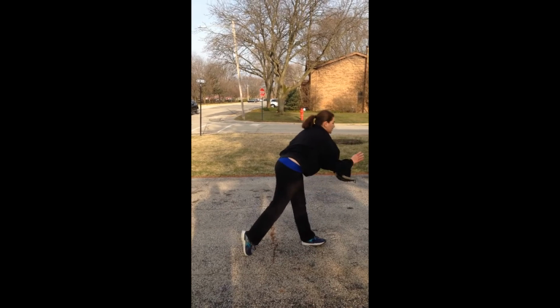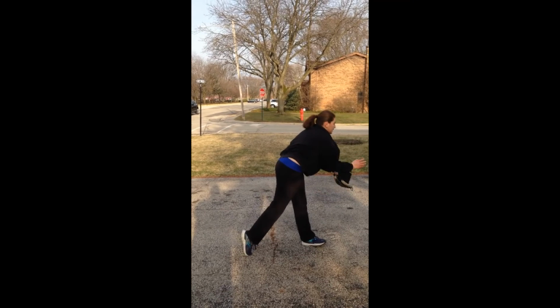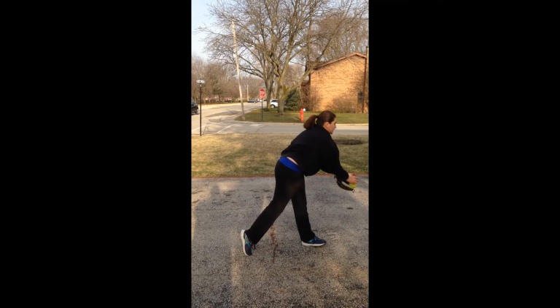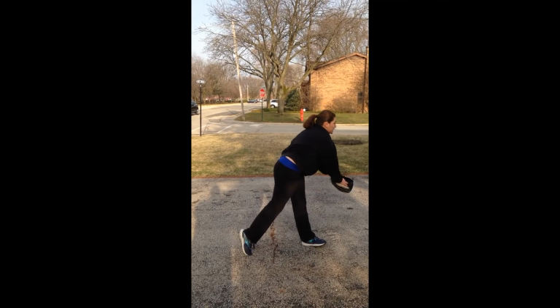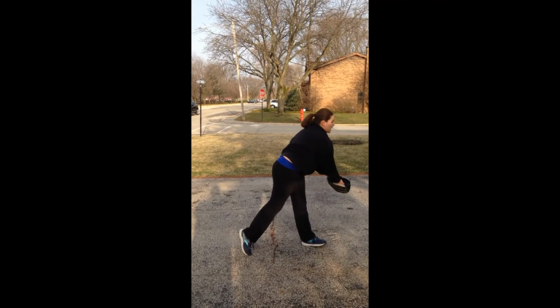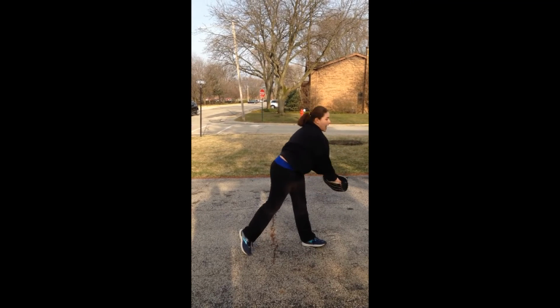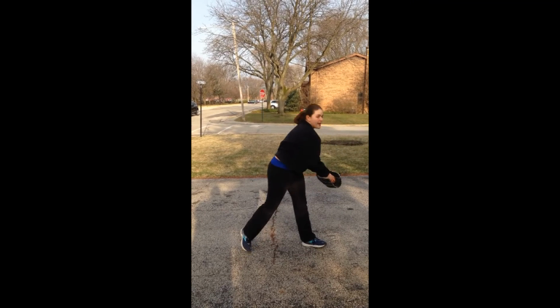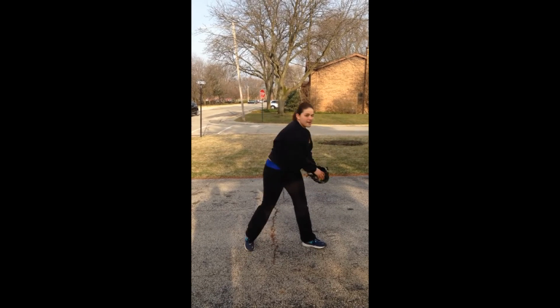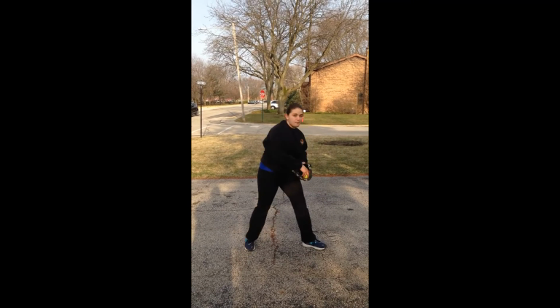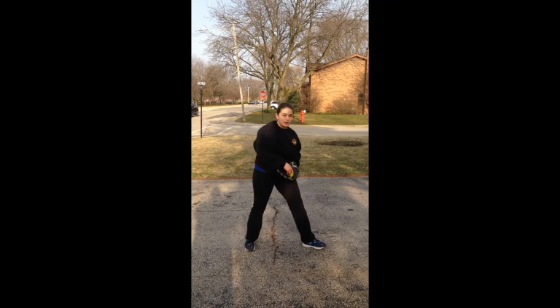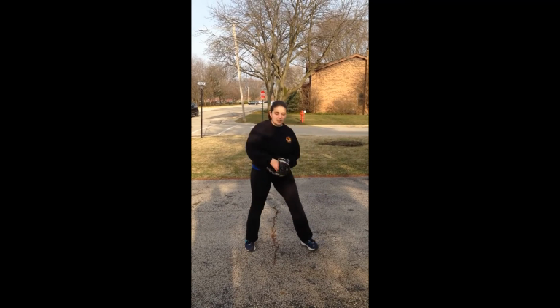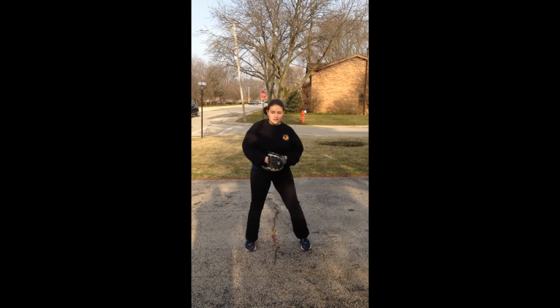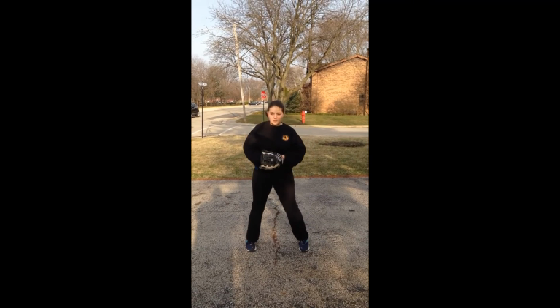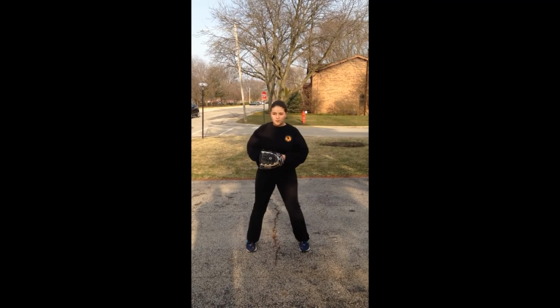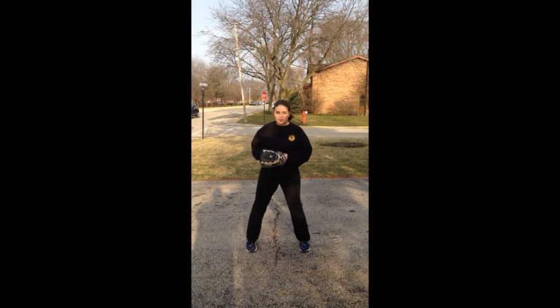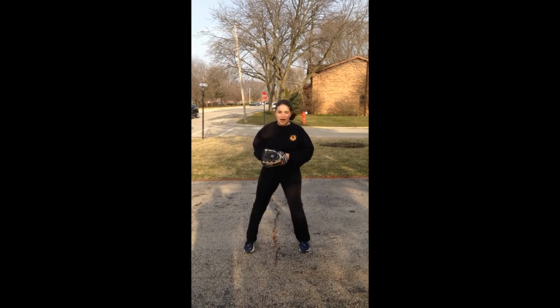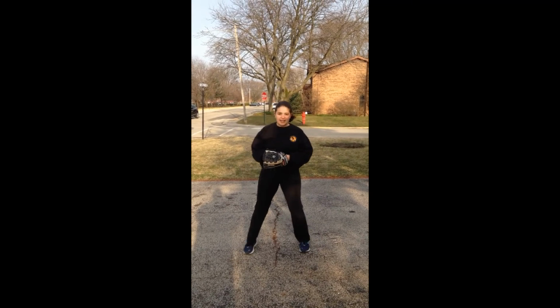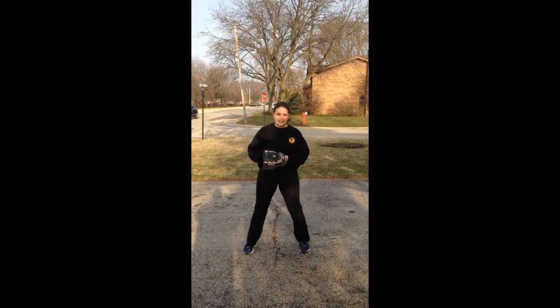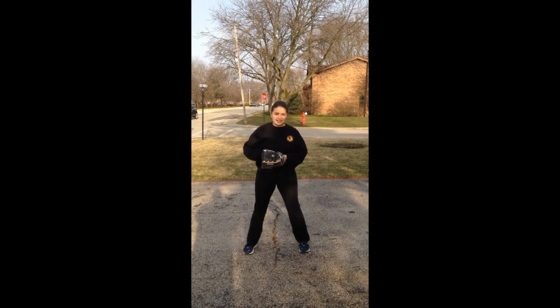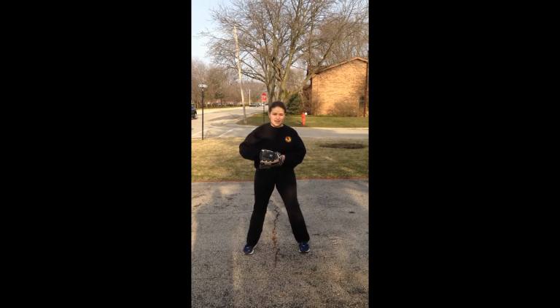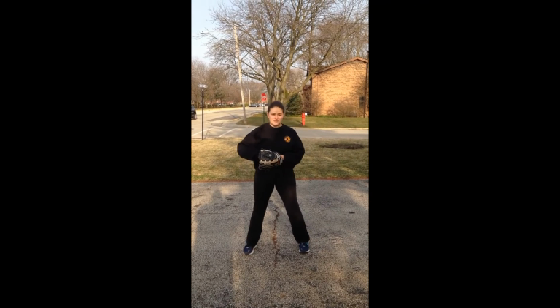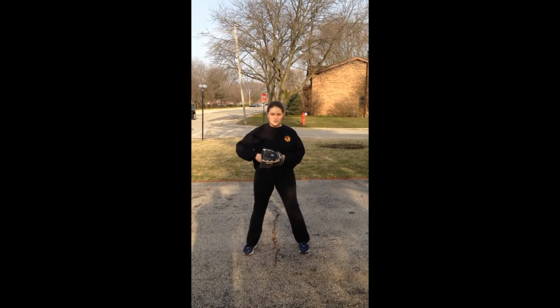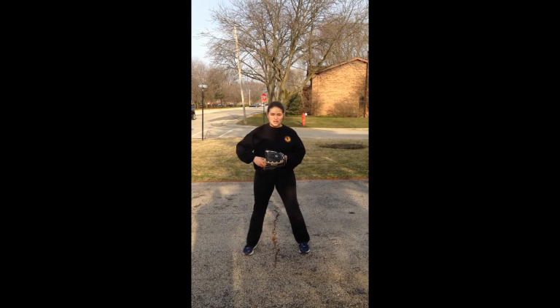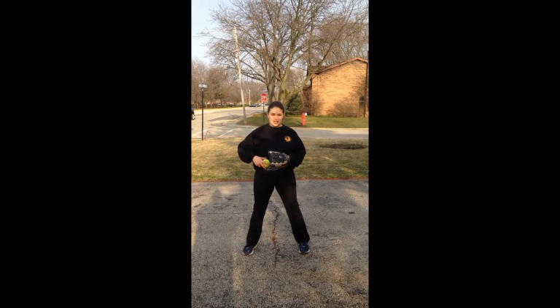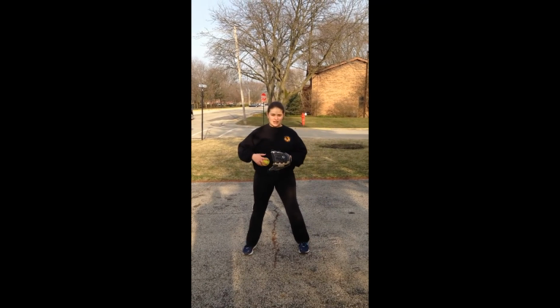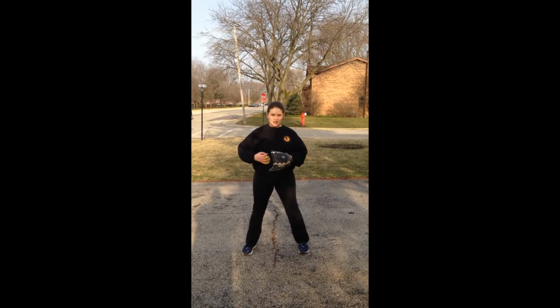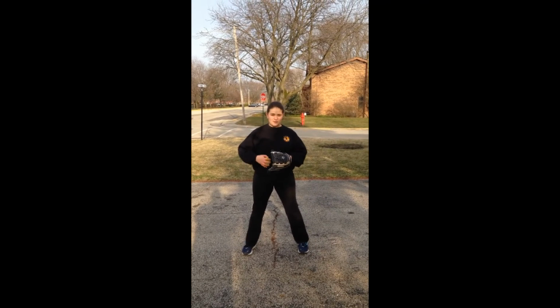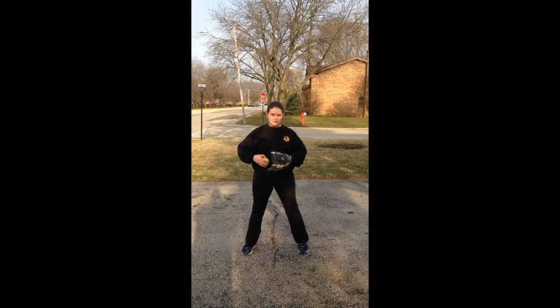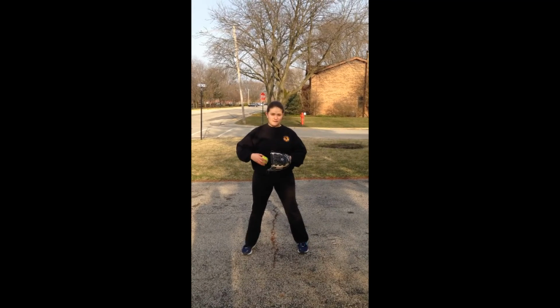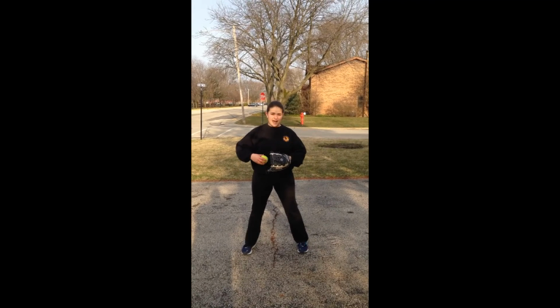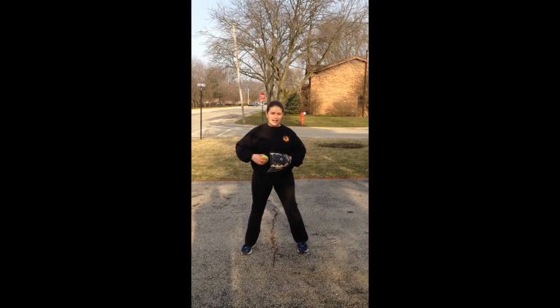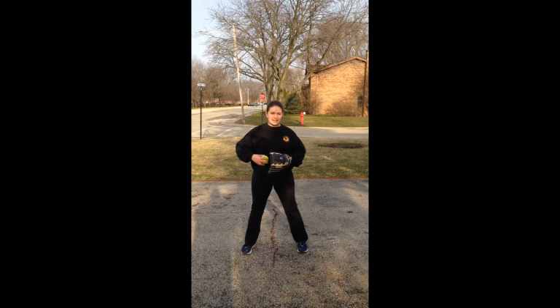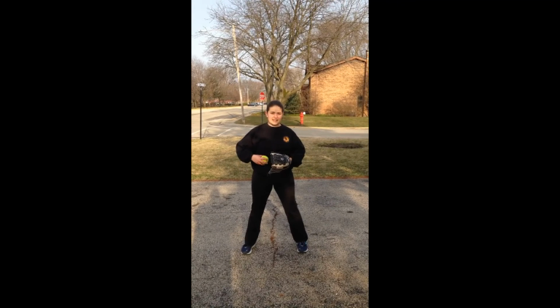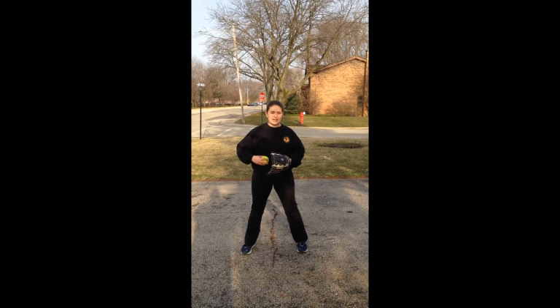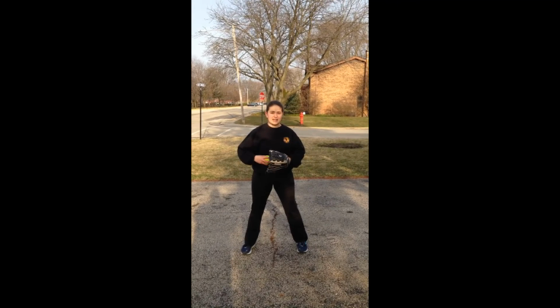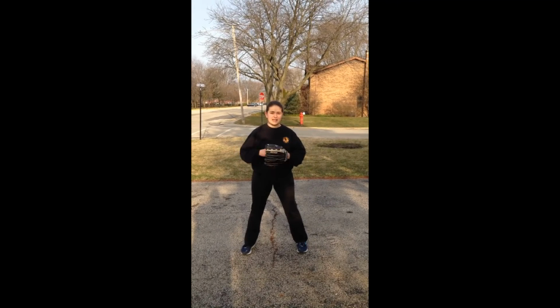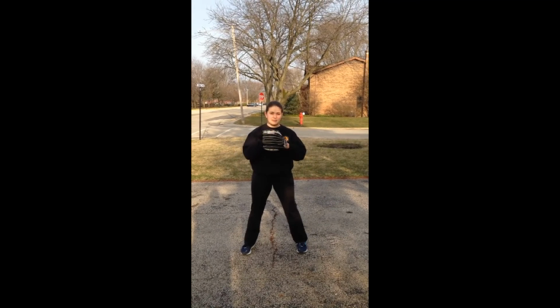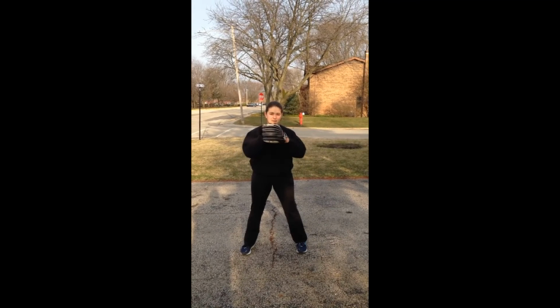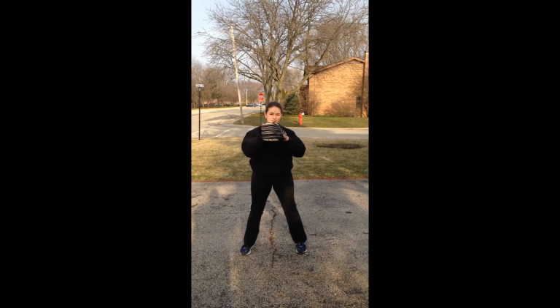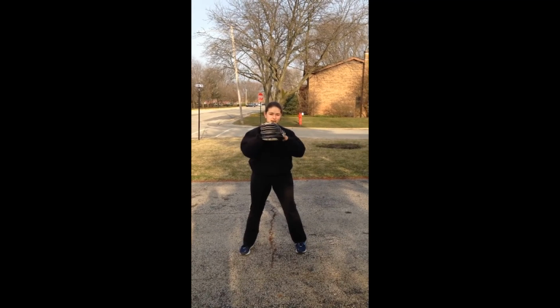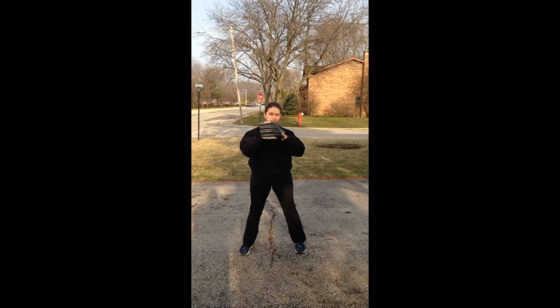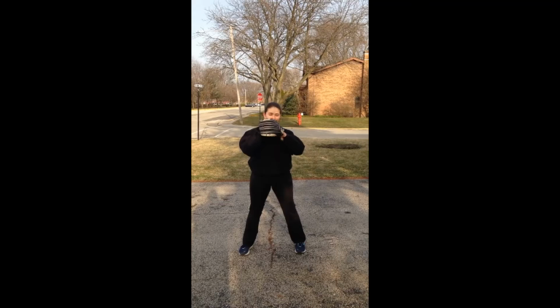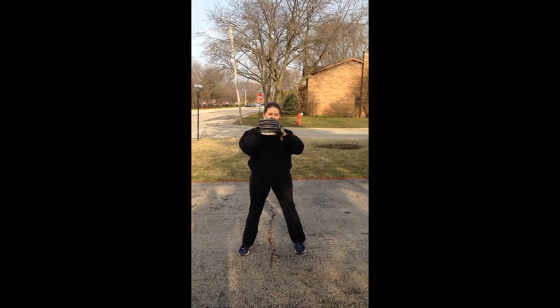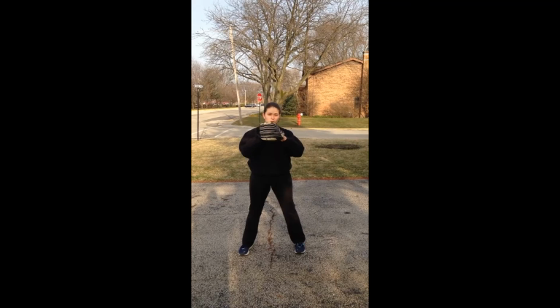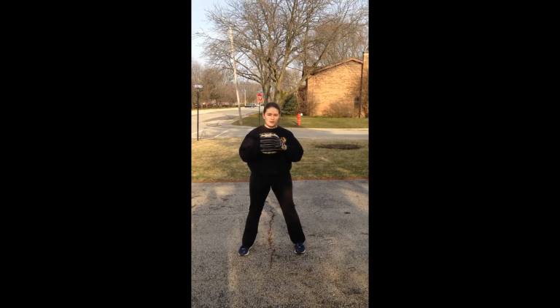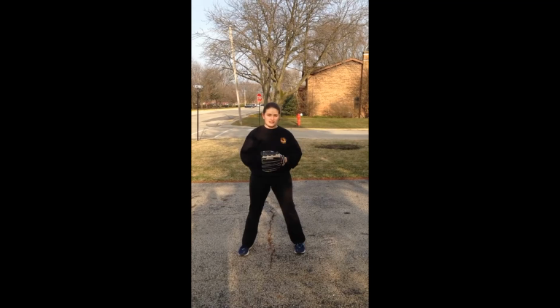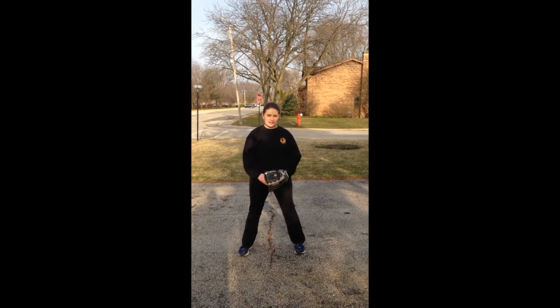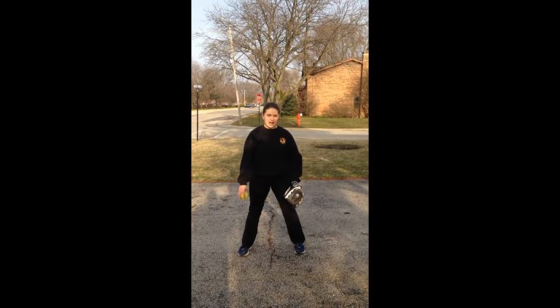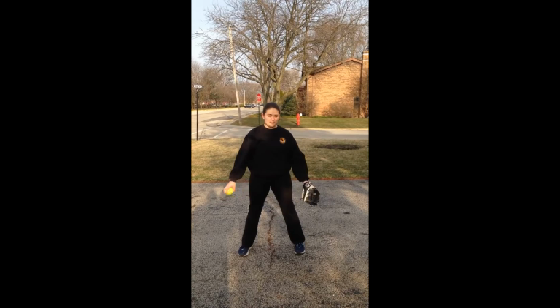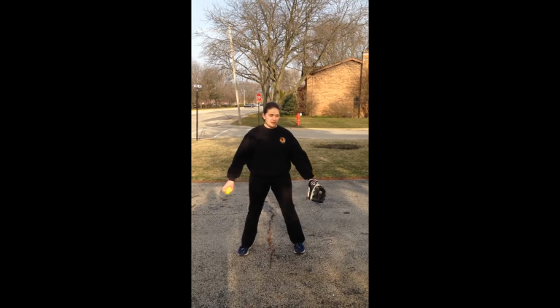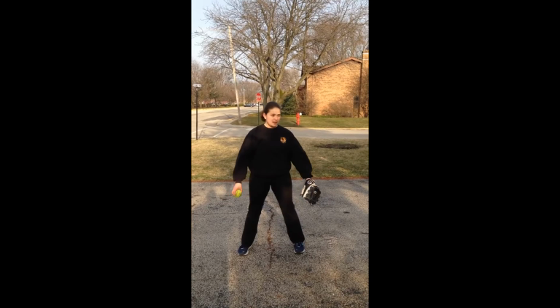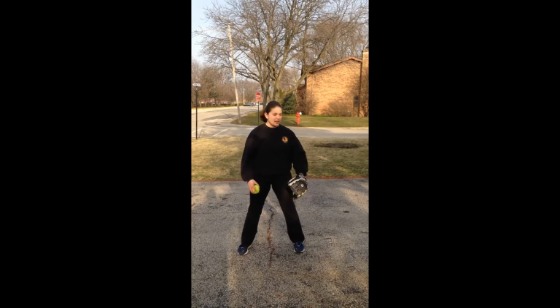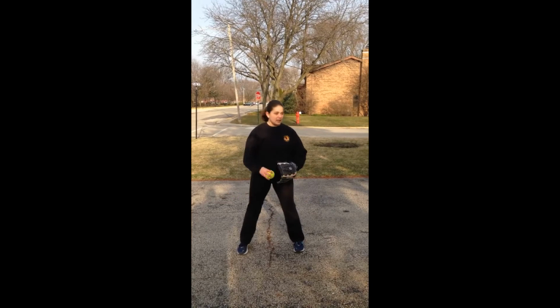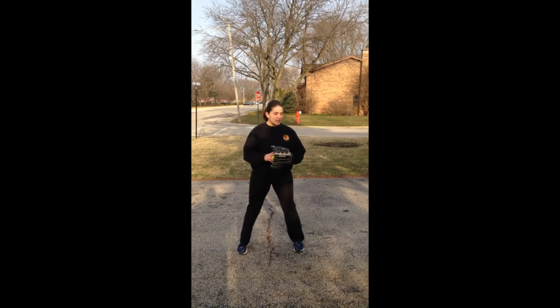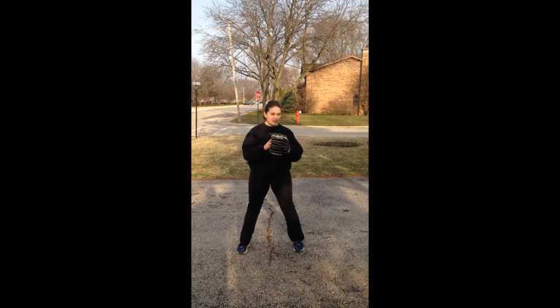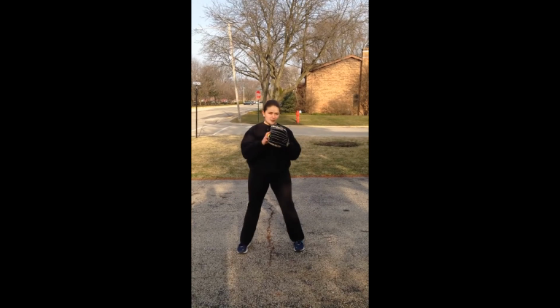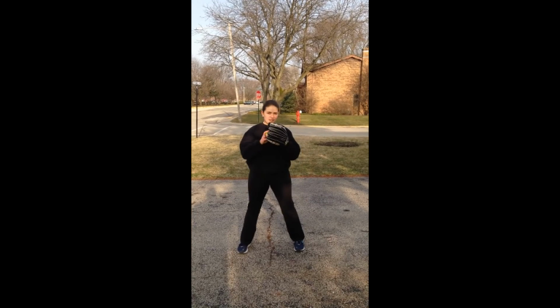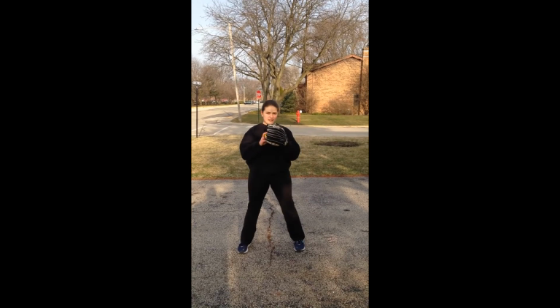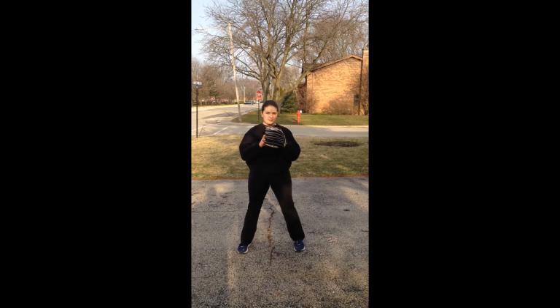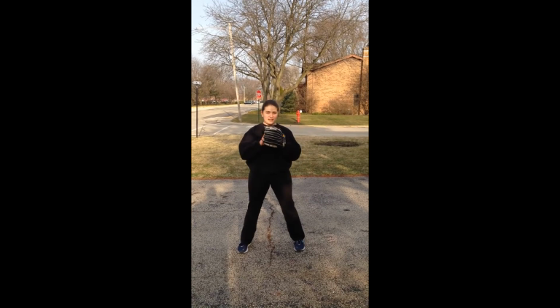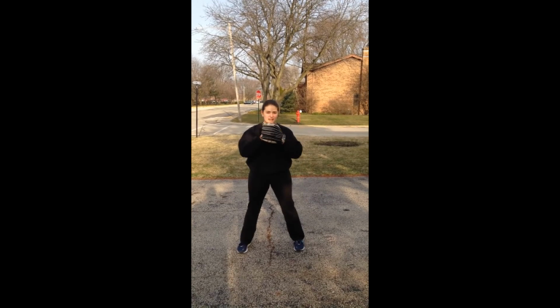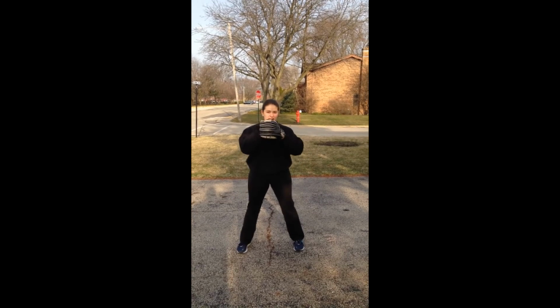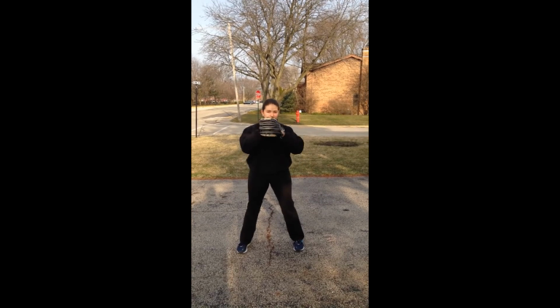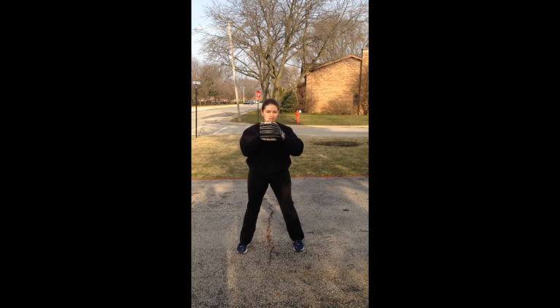Once you've practiced the steps, you can get going fast and make it all one motion.